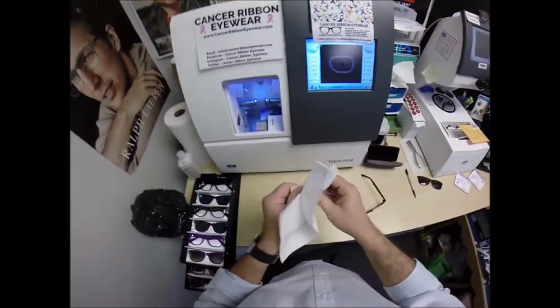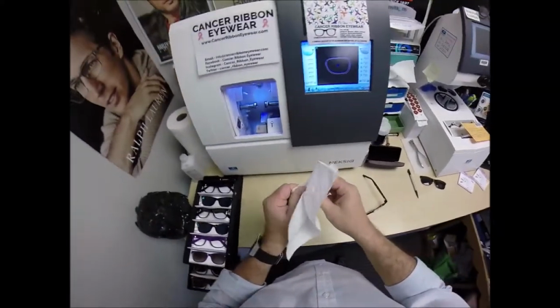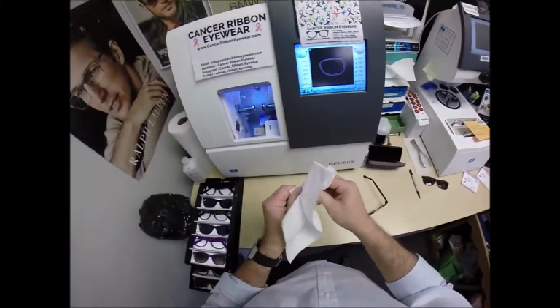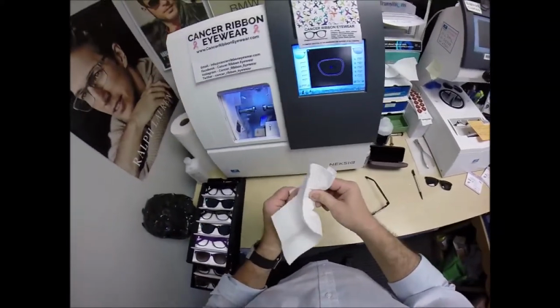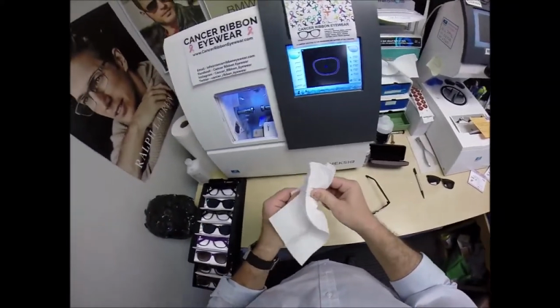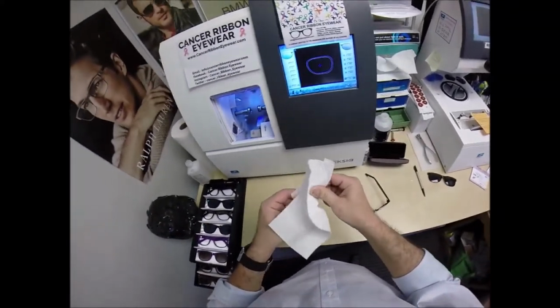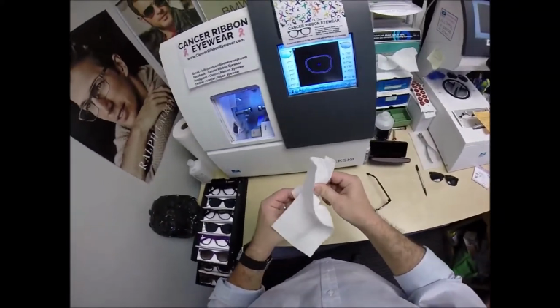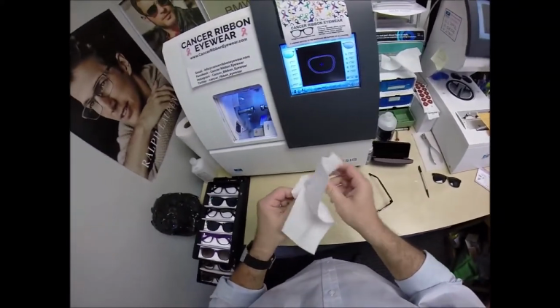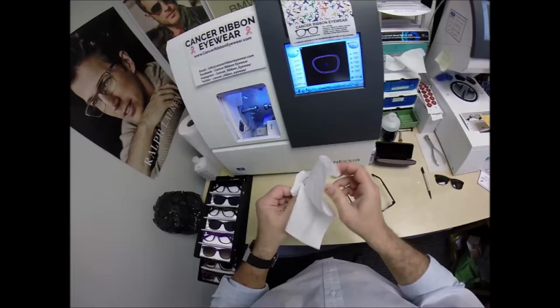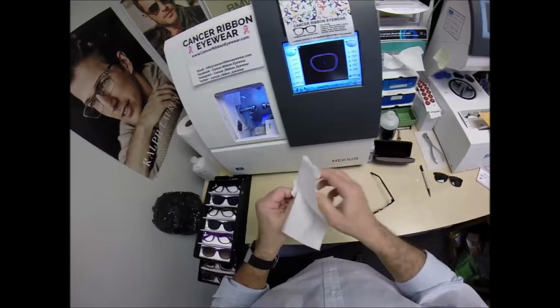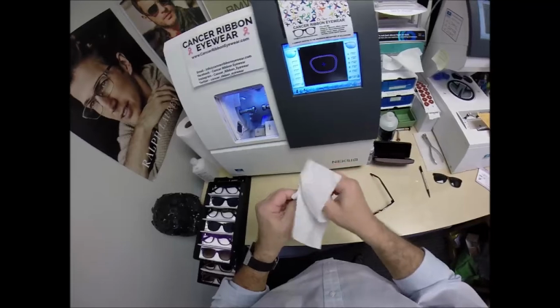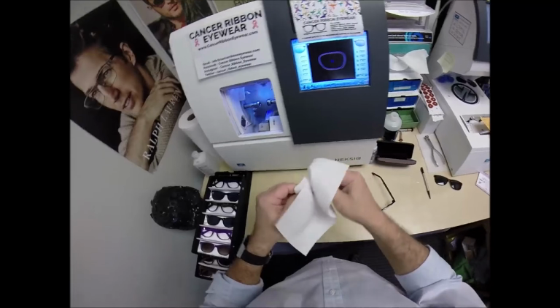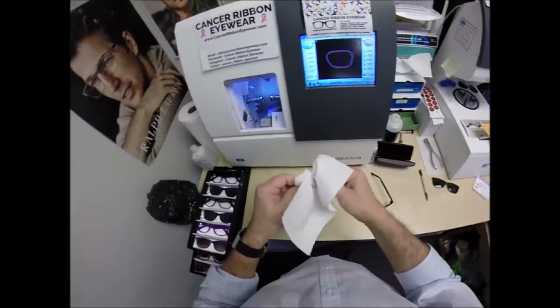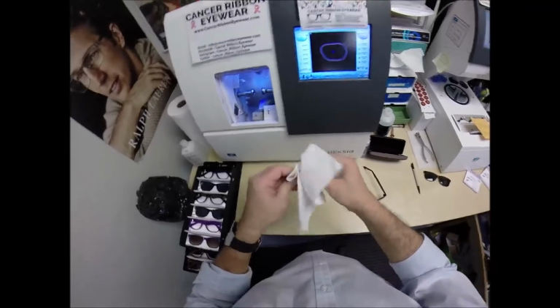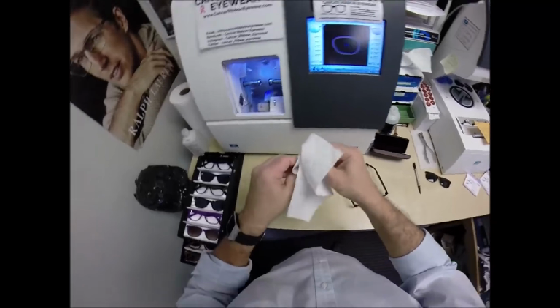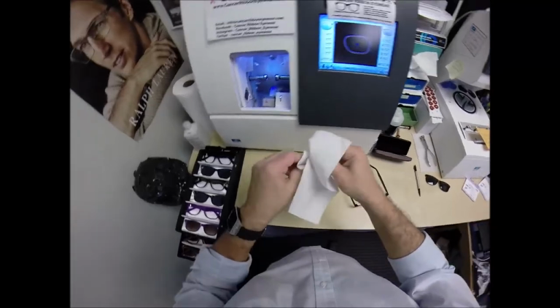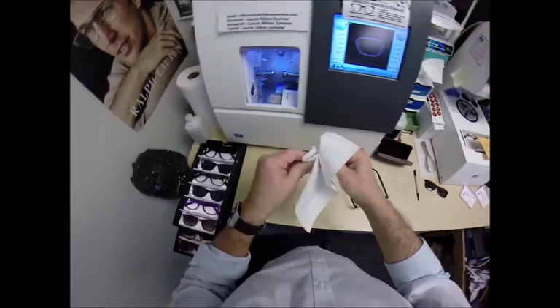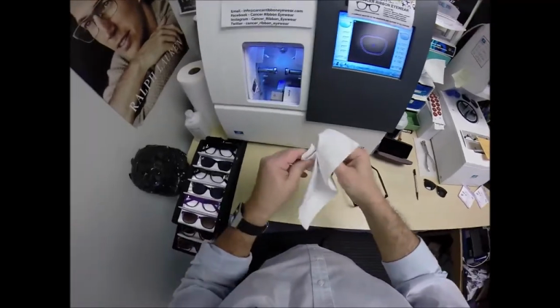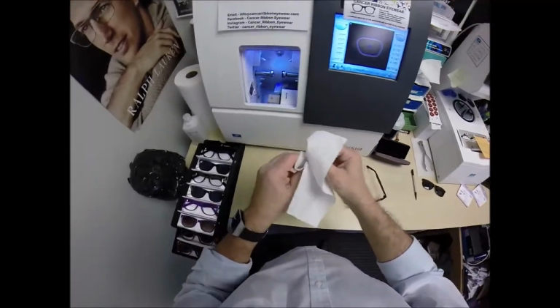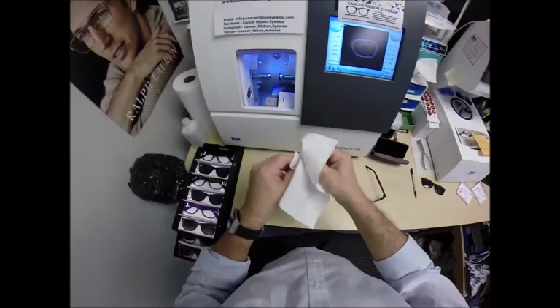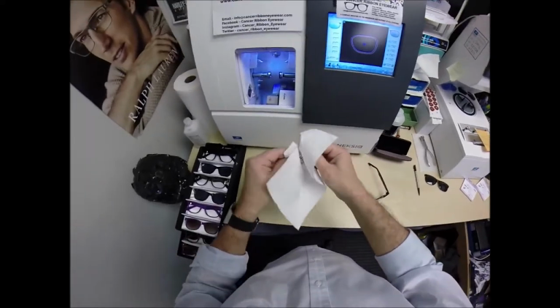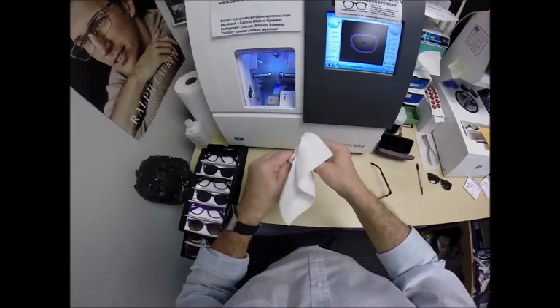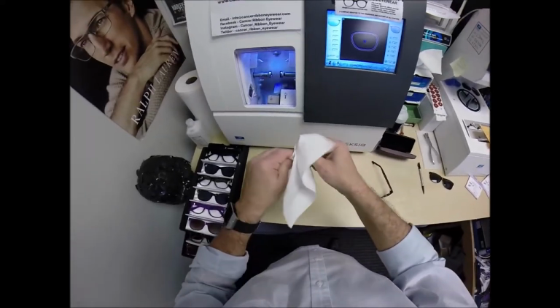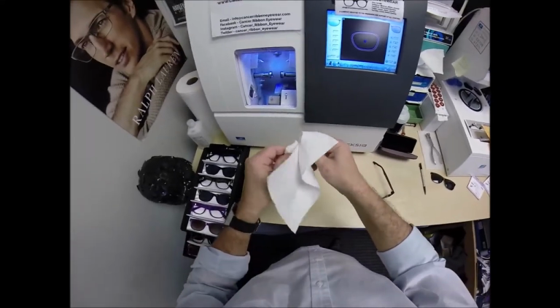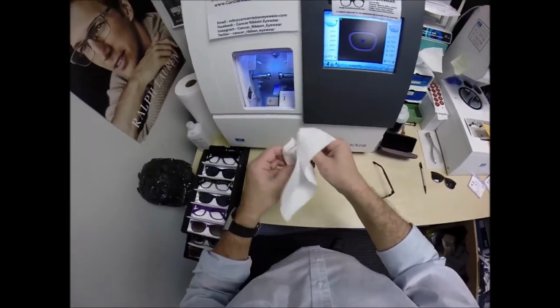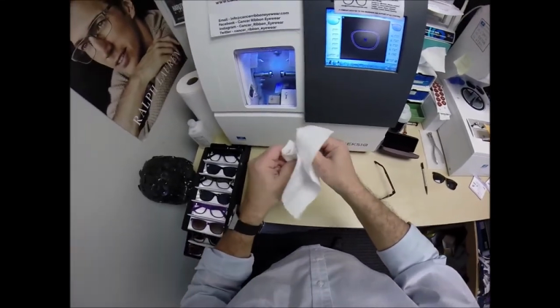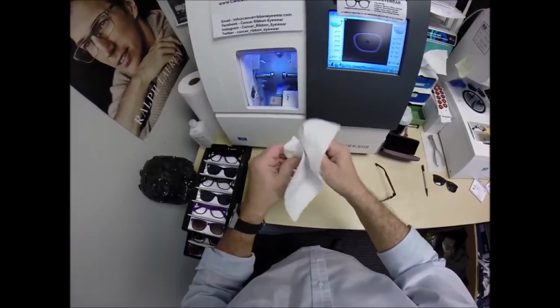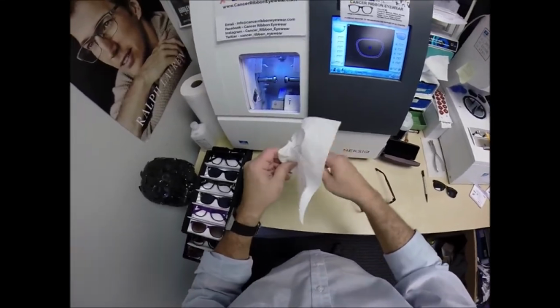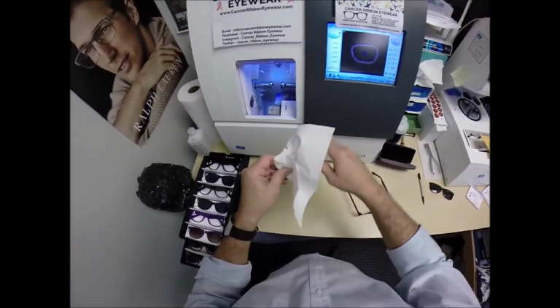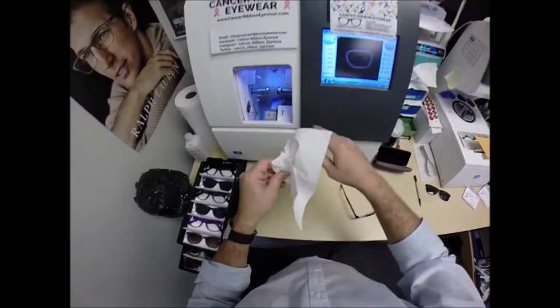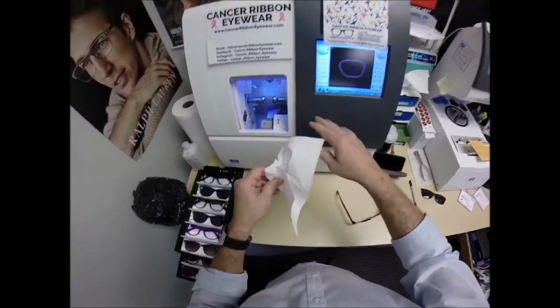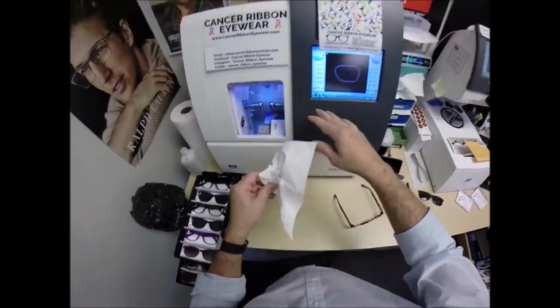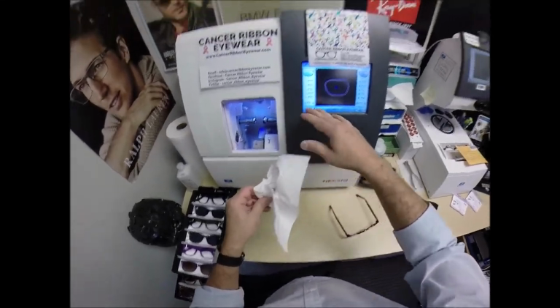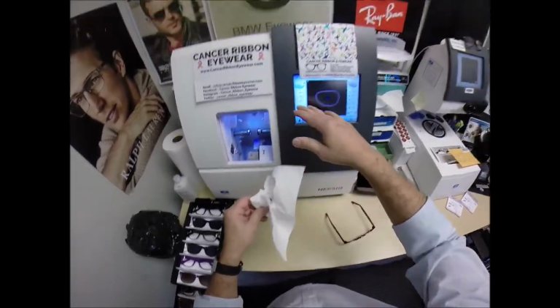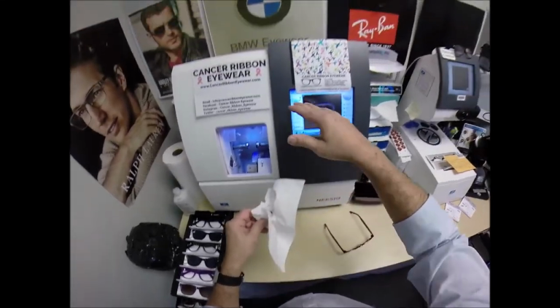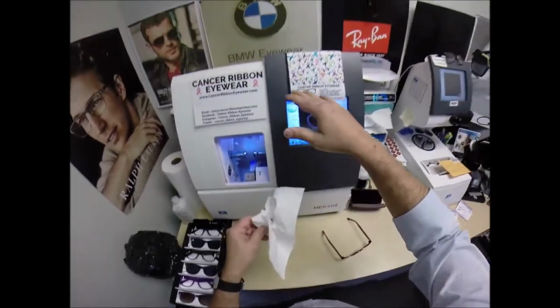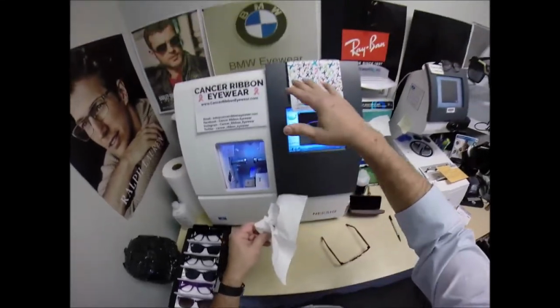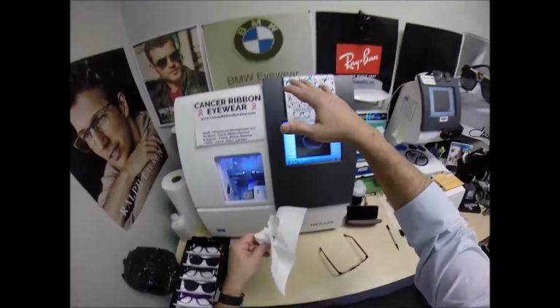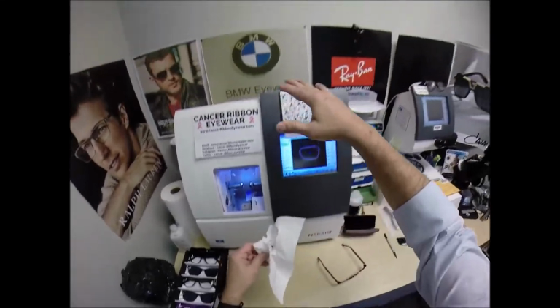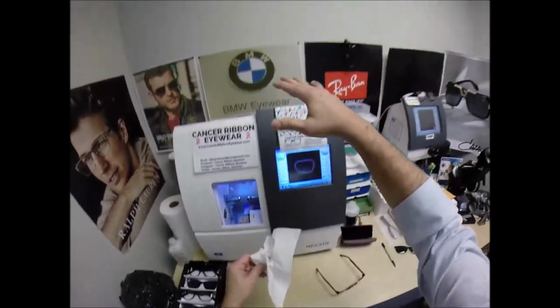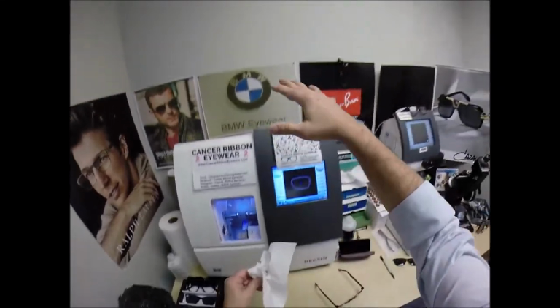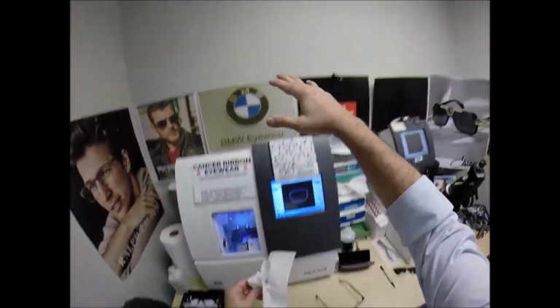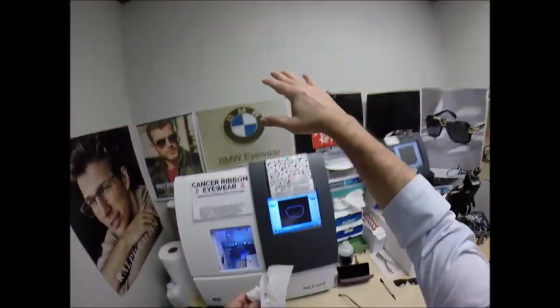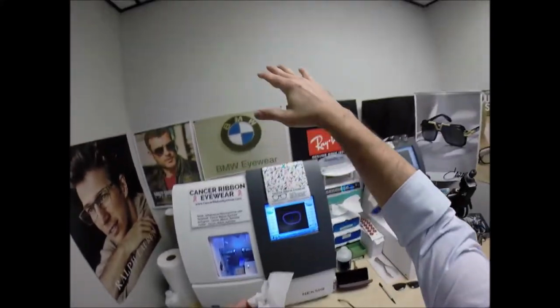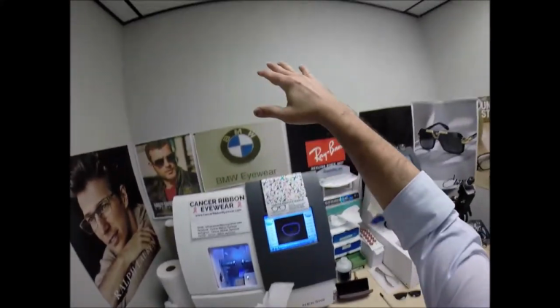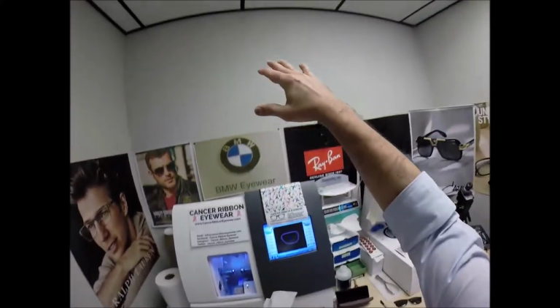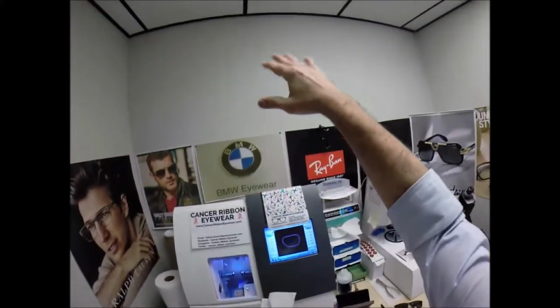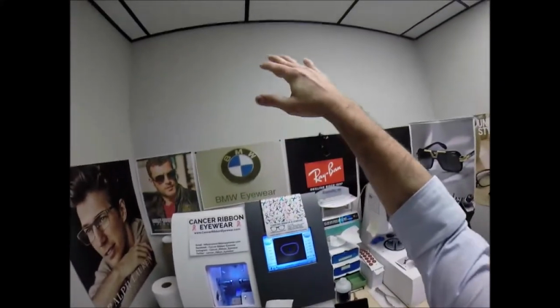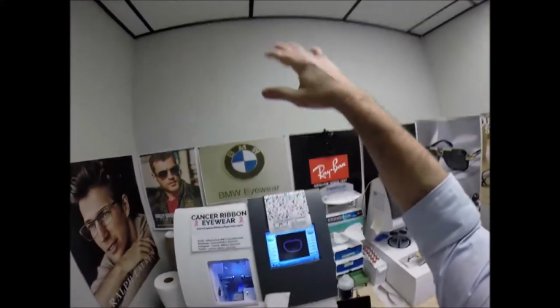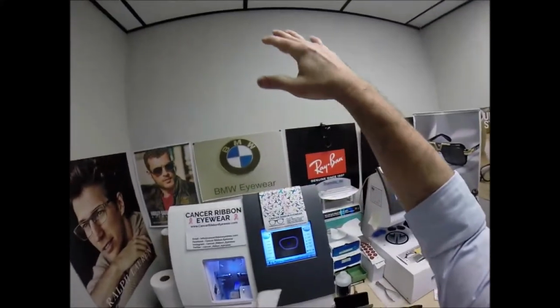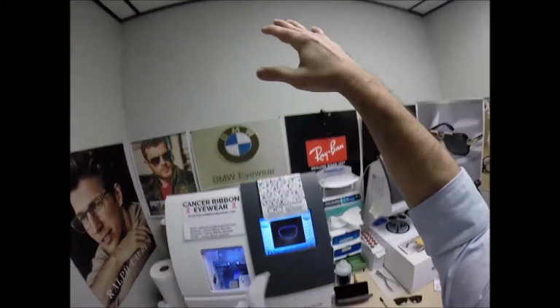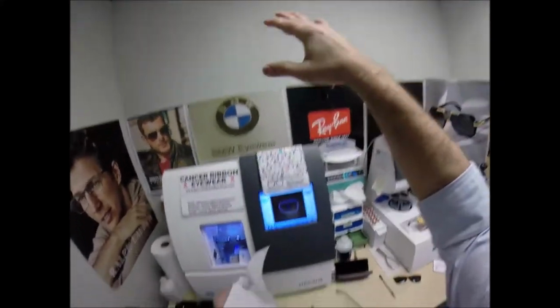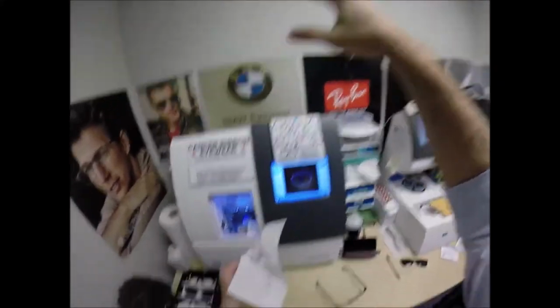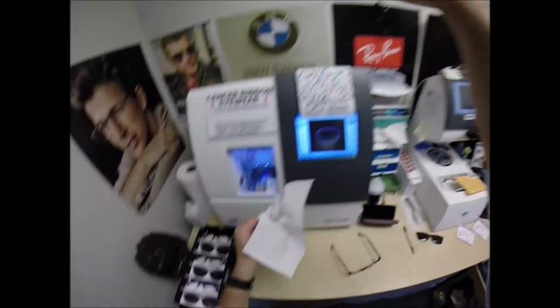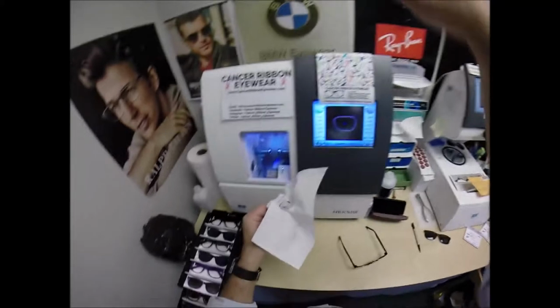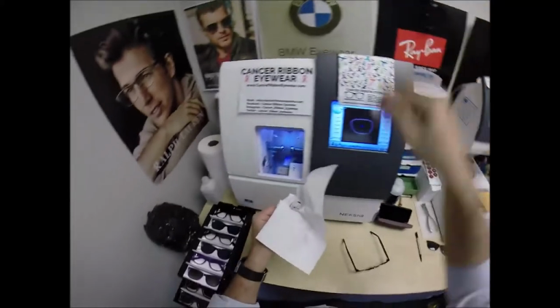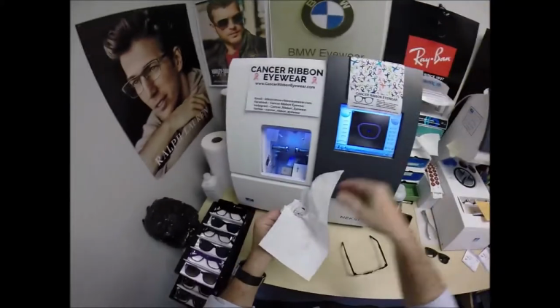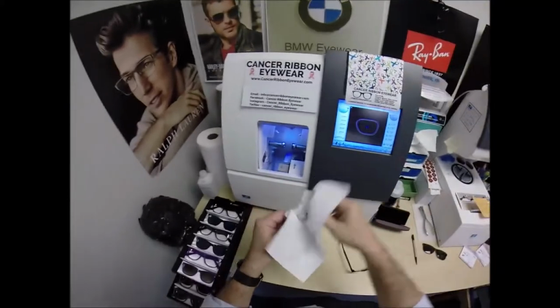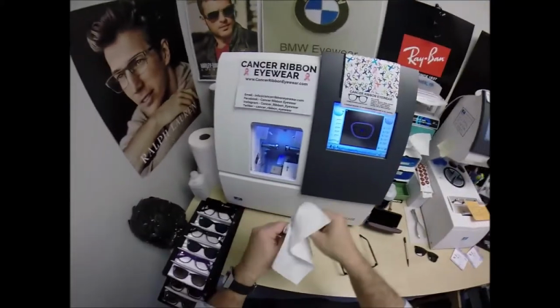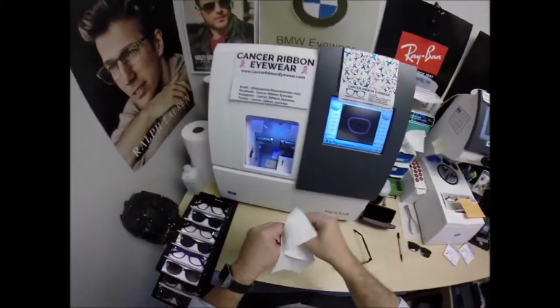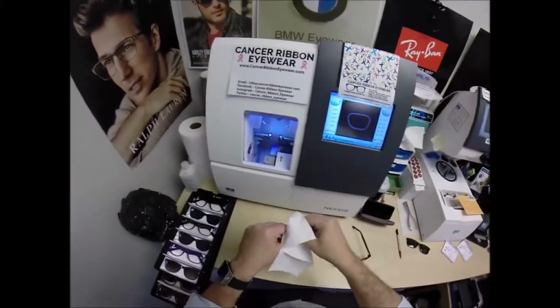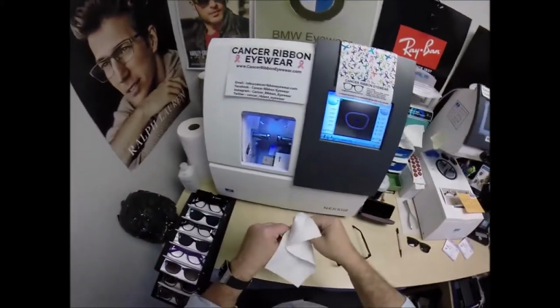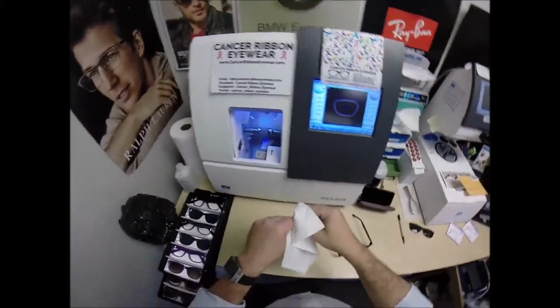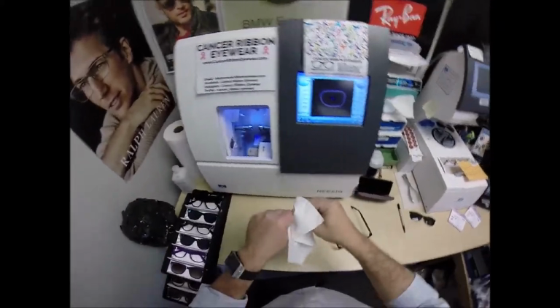For those of you who believe in telepathy, raise my hand. Wait — what? What's happening? You guys are good.